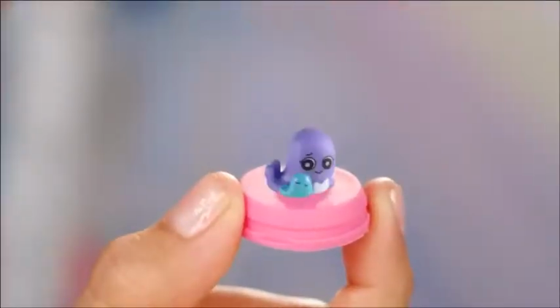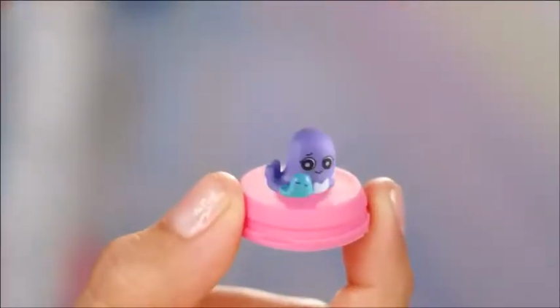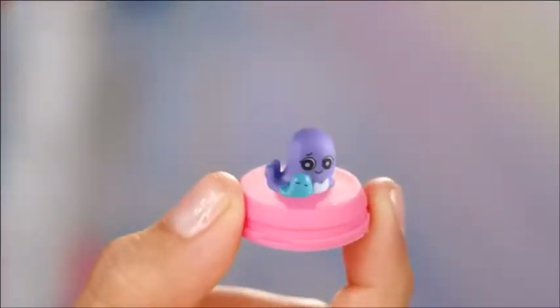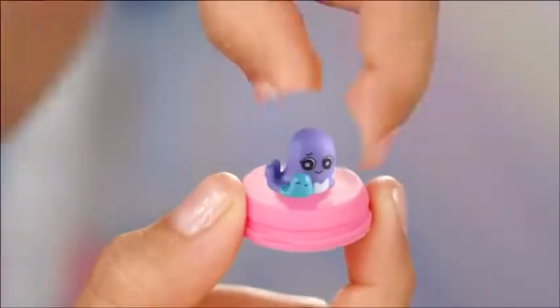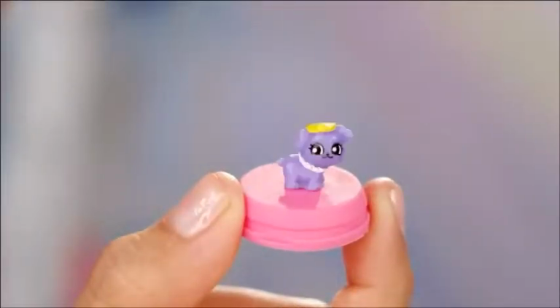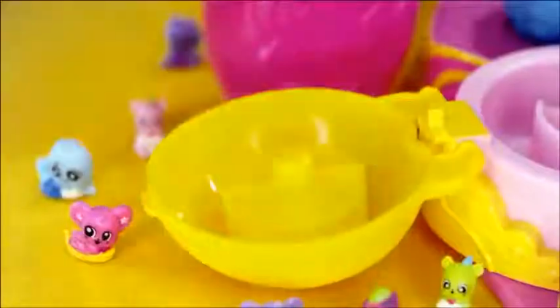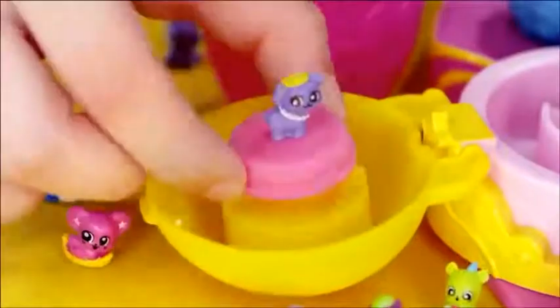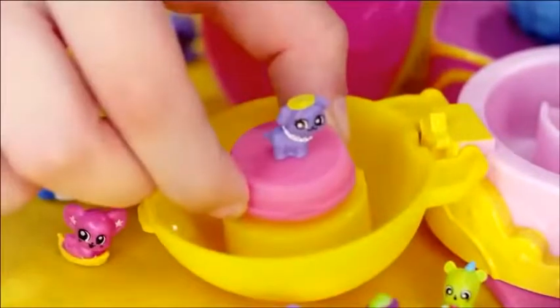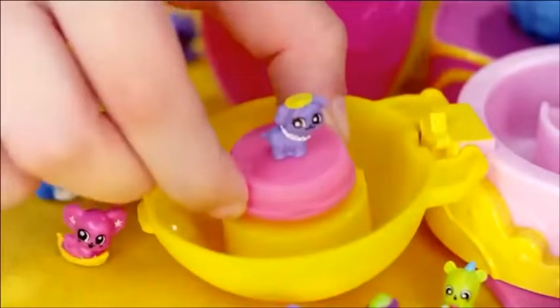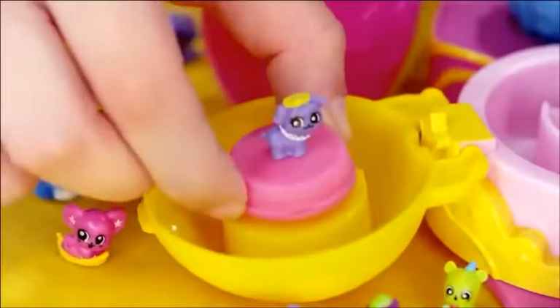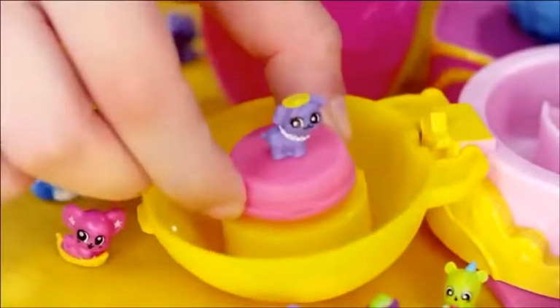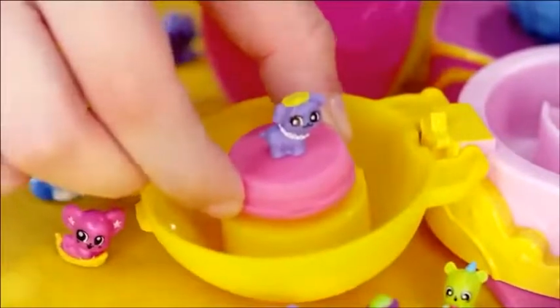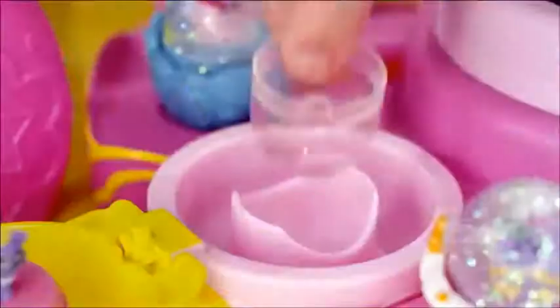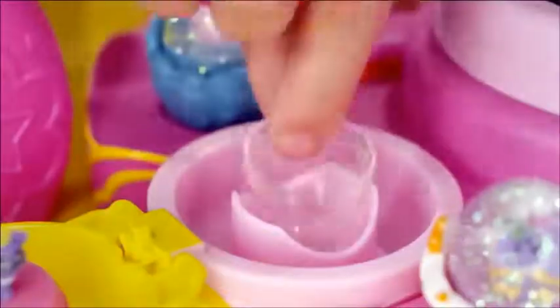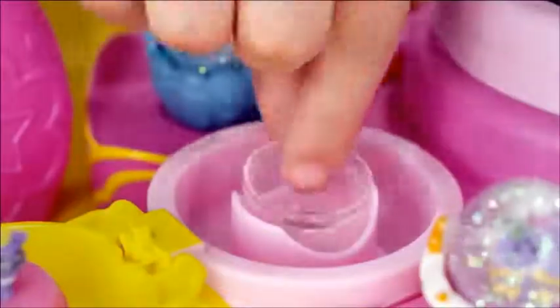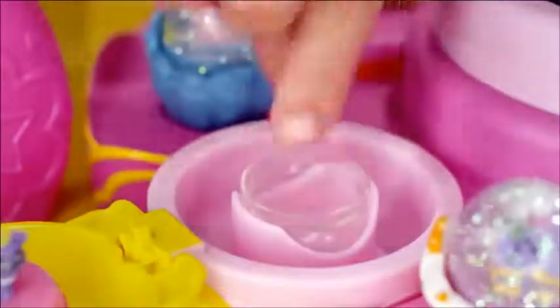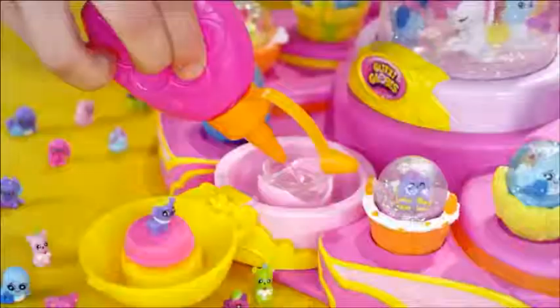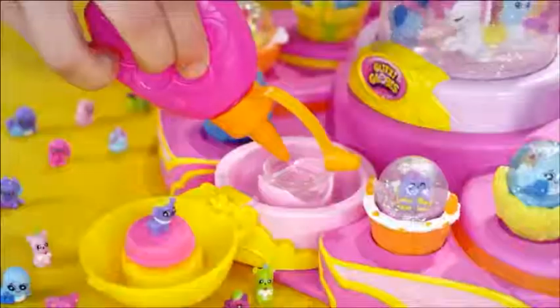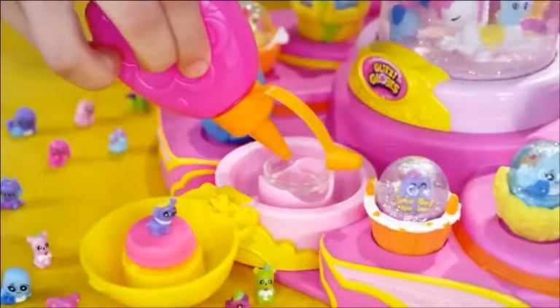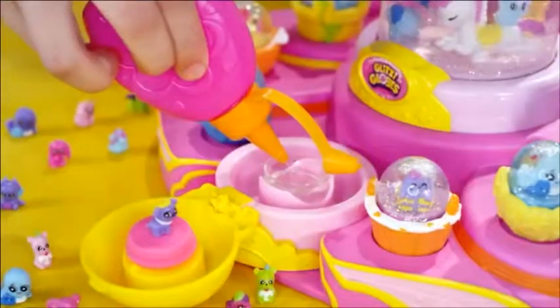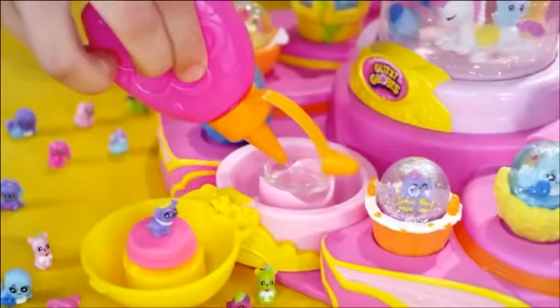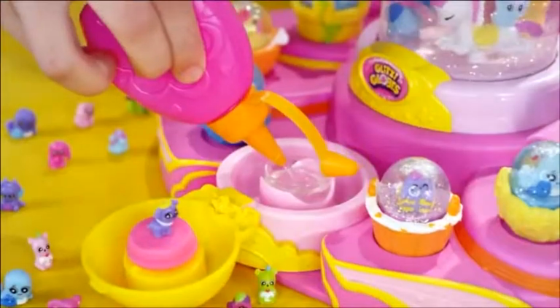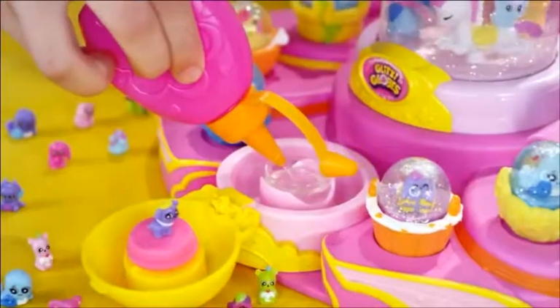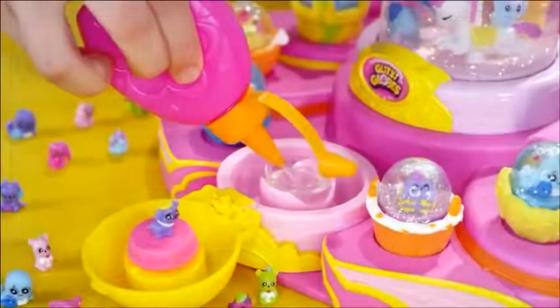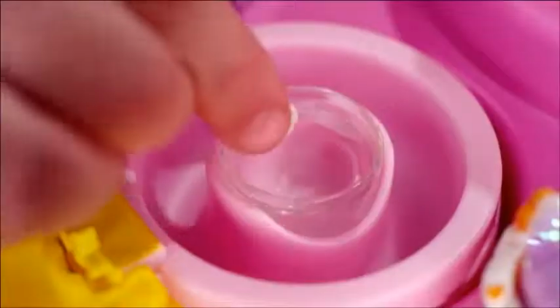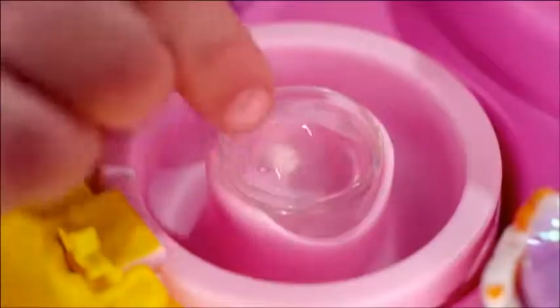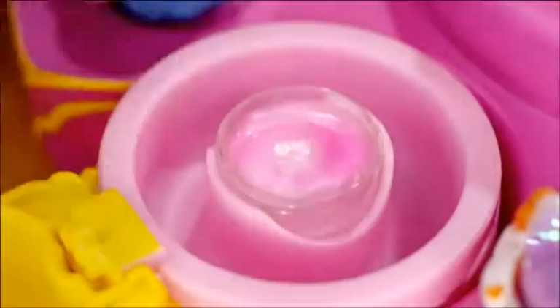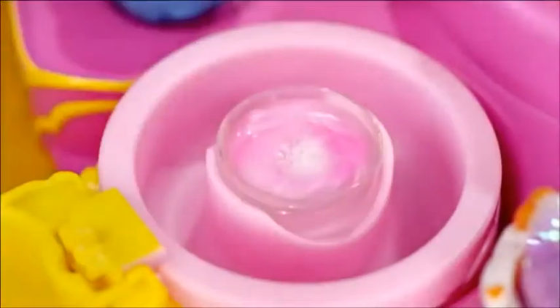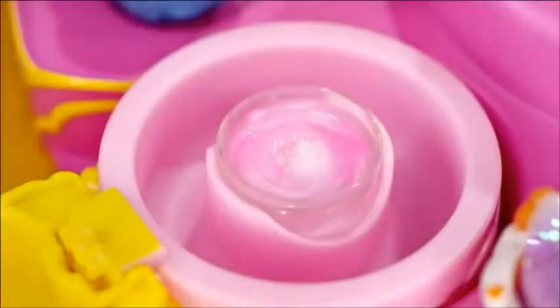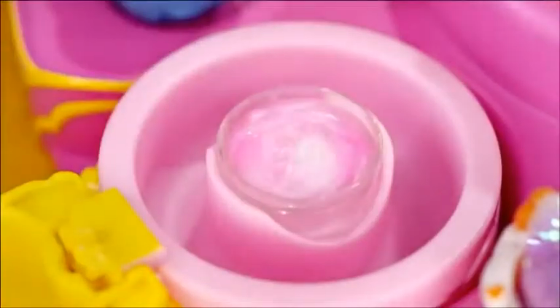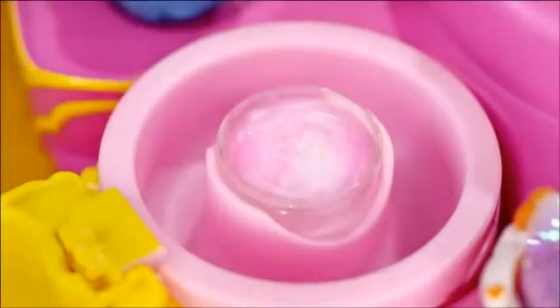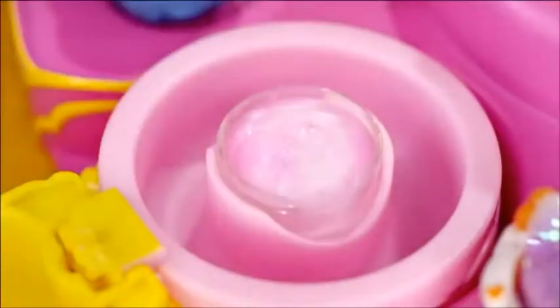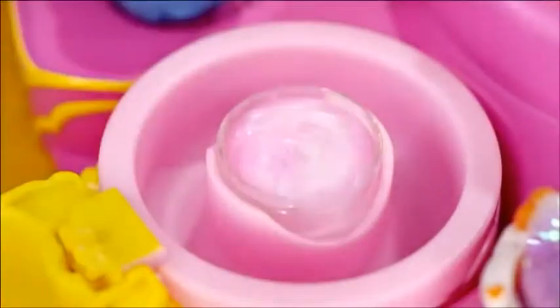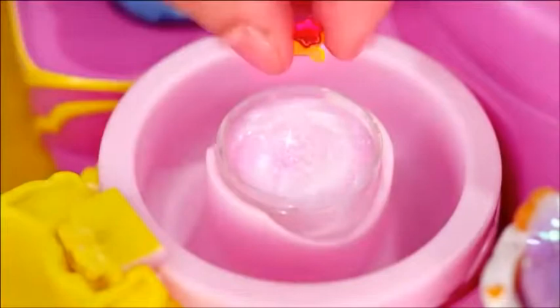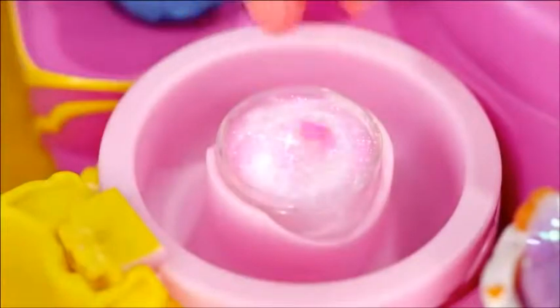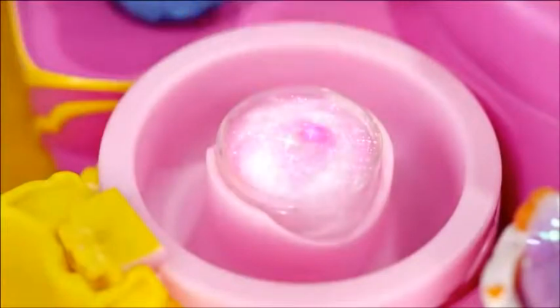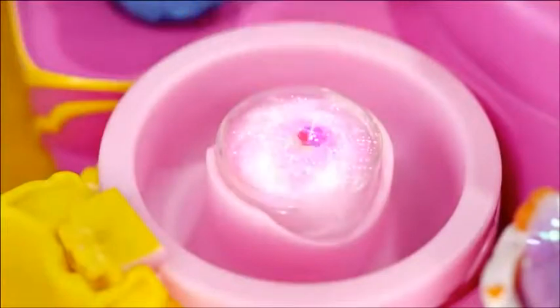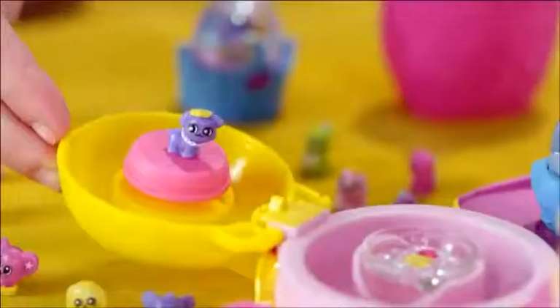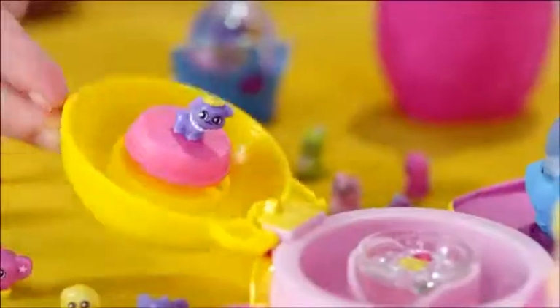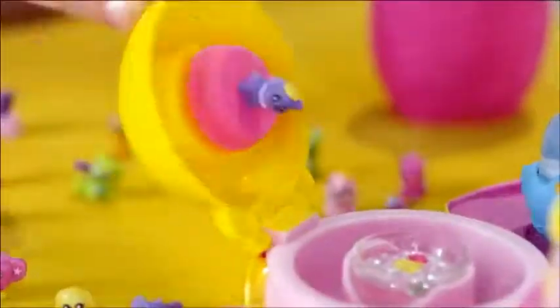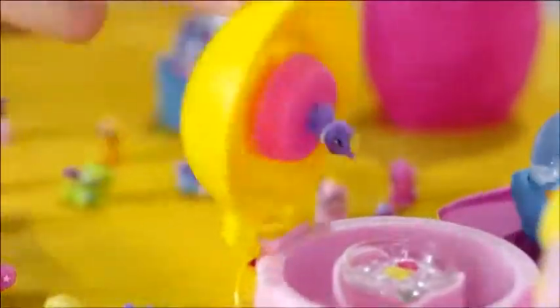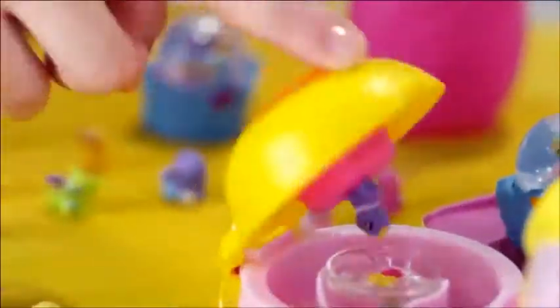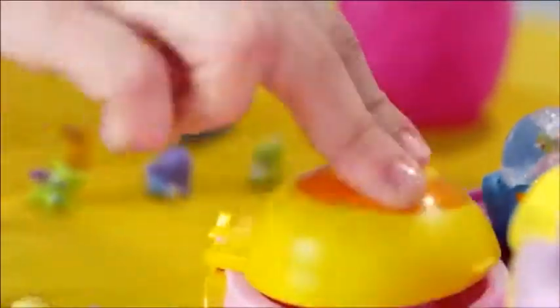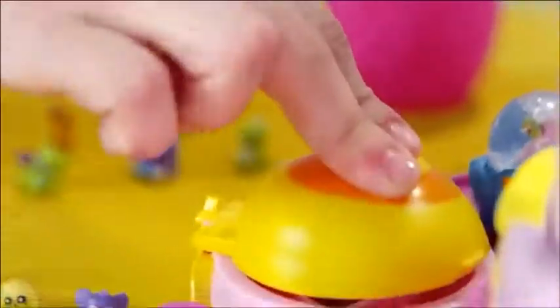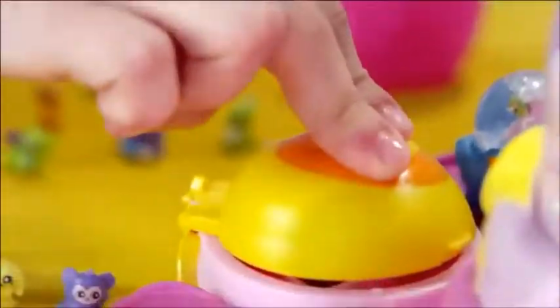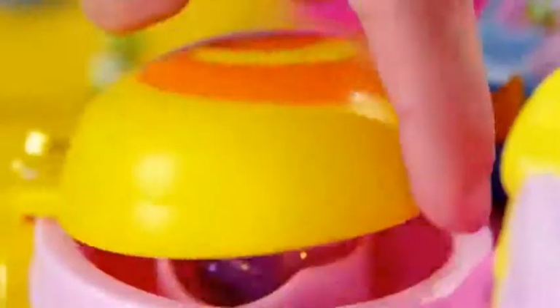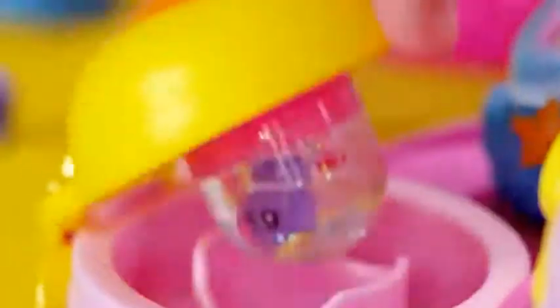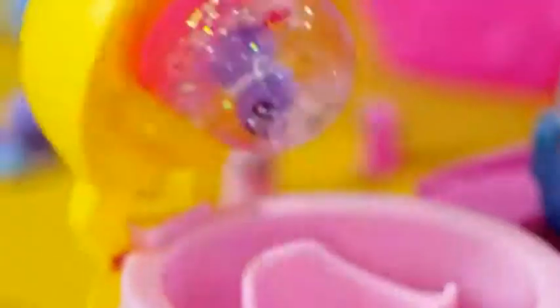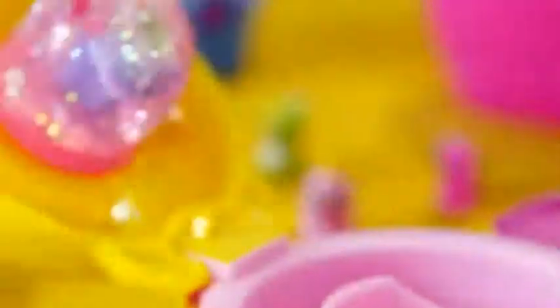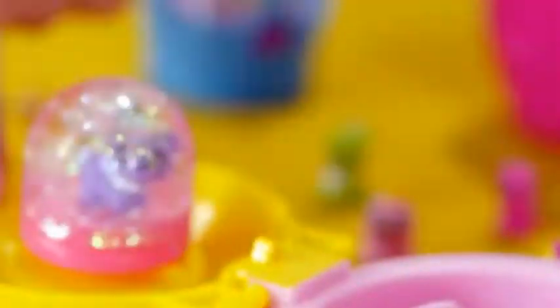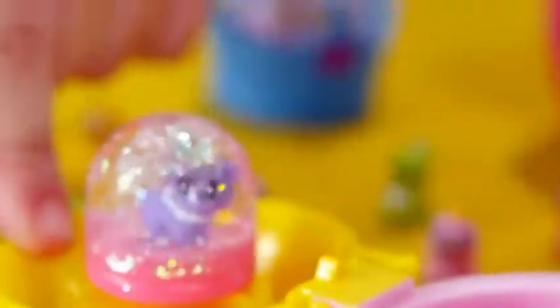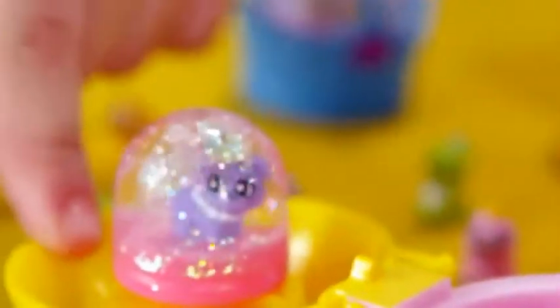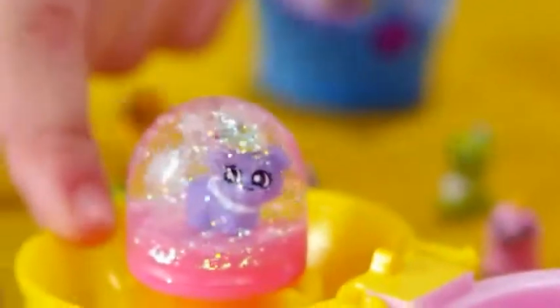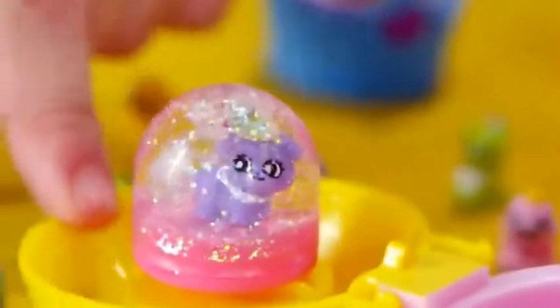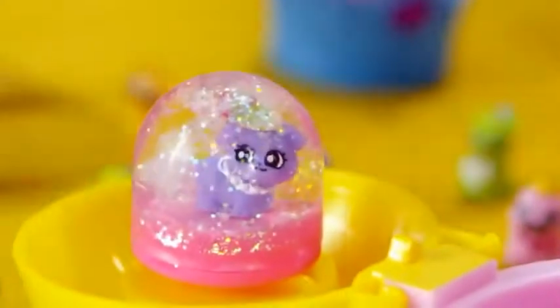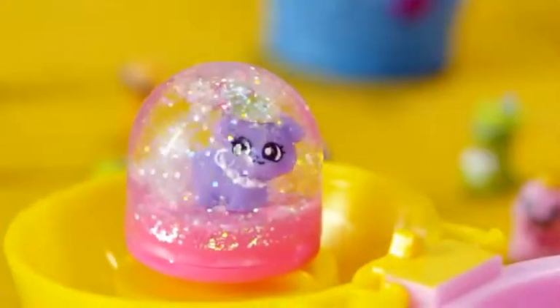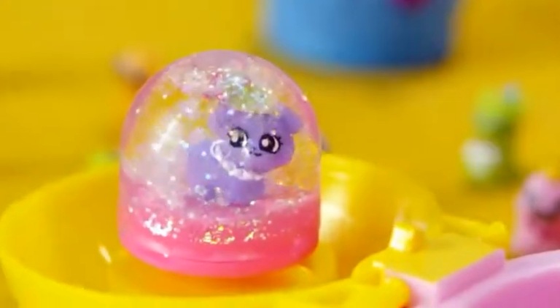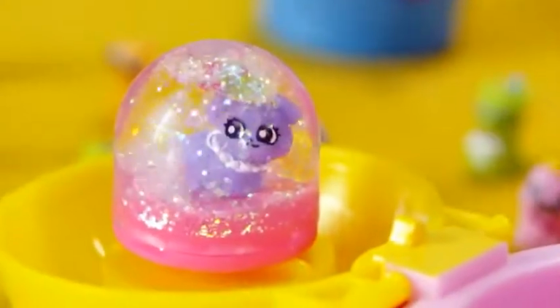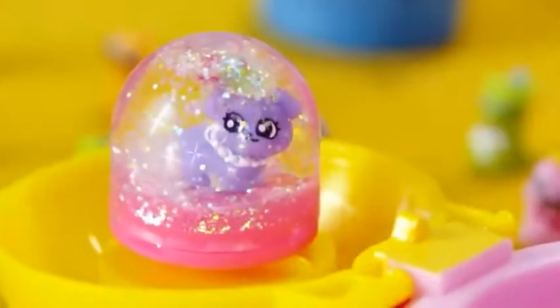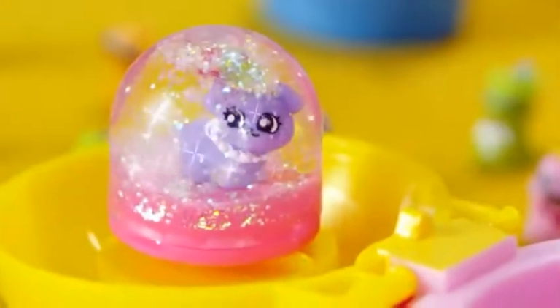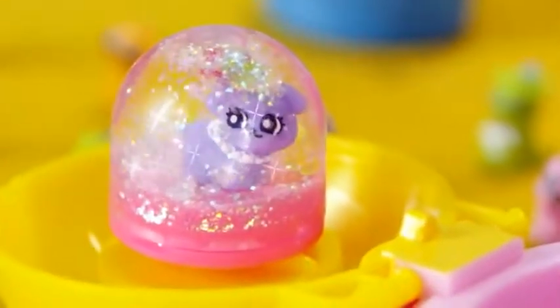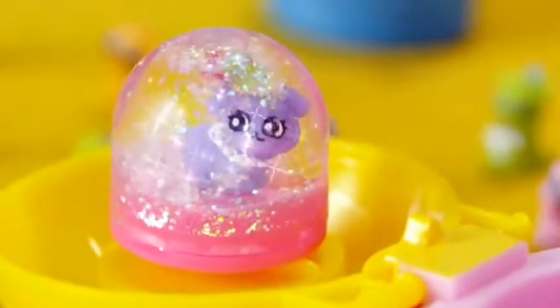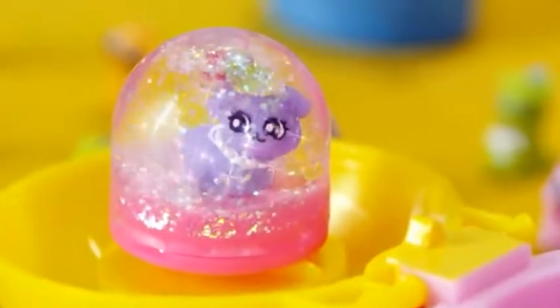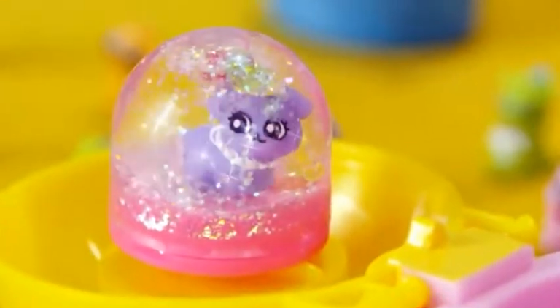First, choose your Glitzy friends. Just fill with water, add your glitter magic, flip it — and wow! You've made your own Glitzy Globes!